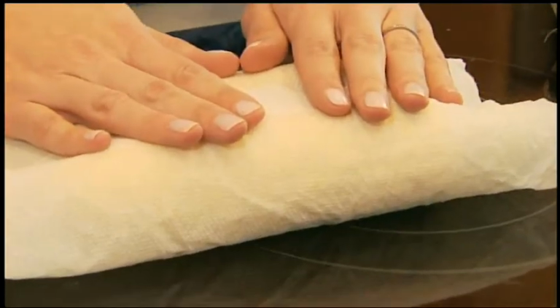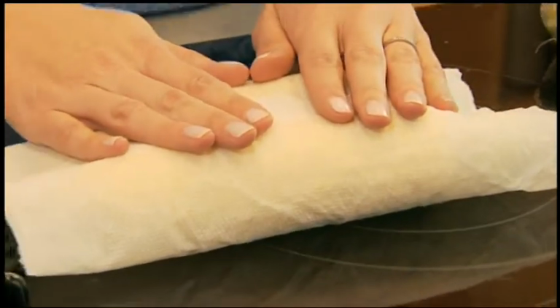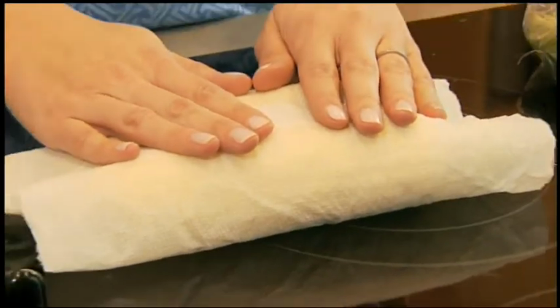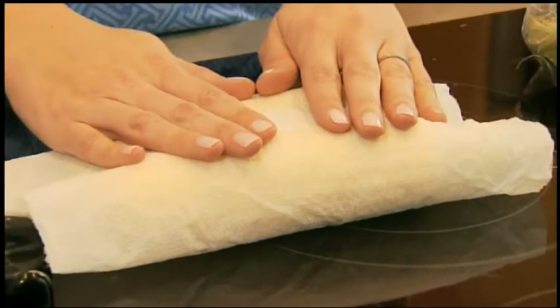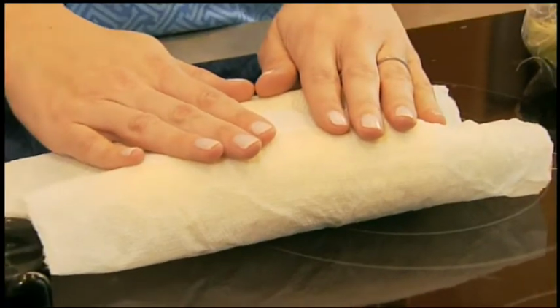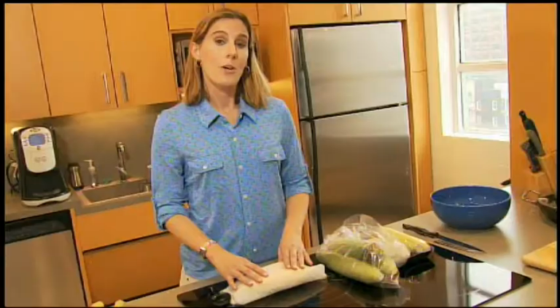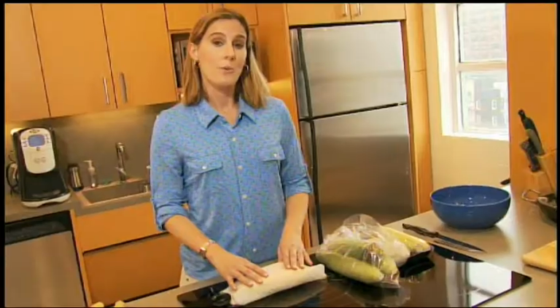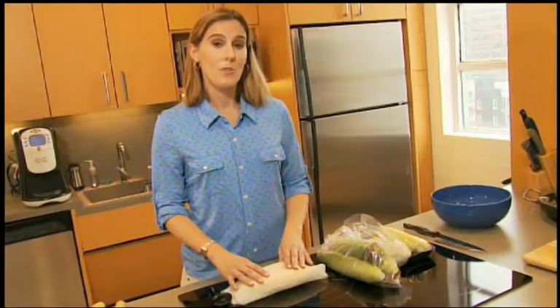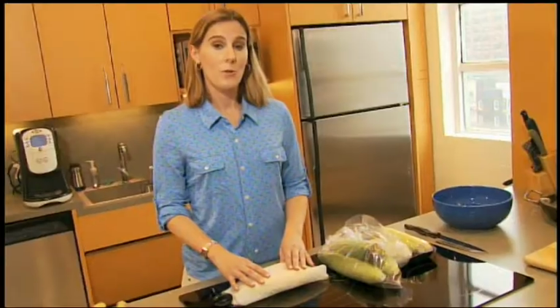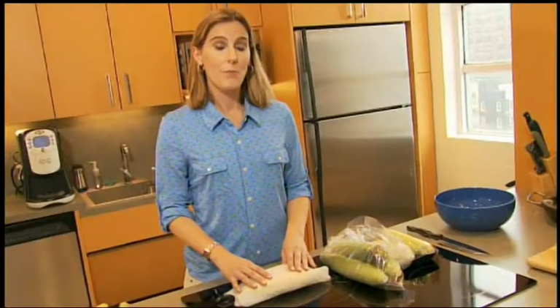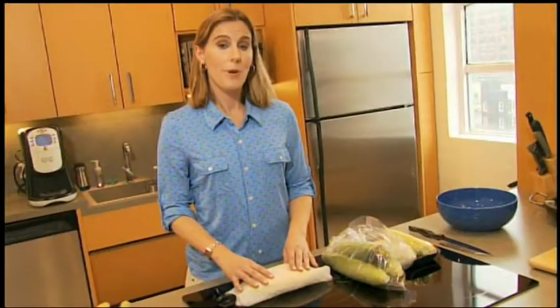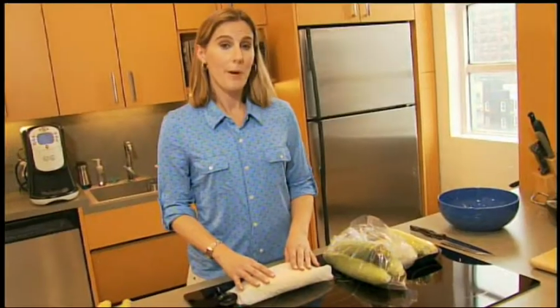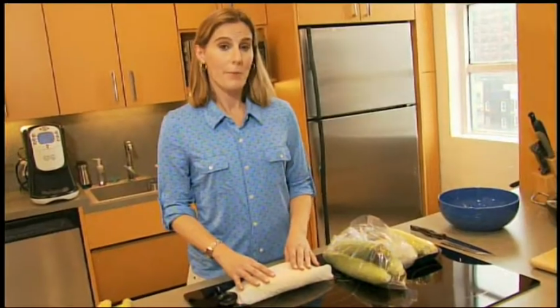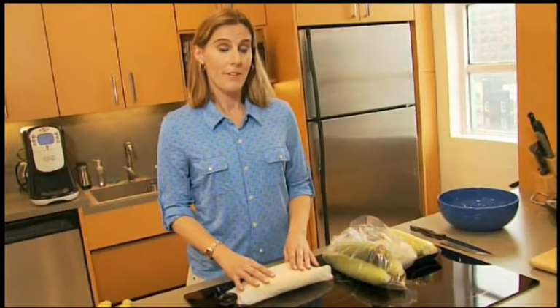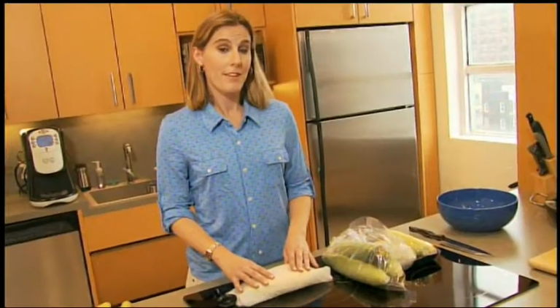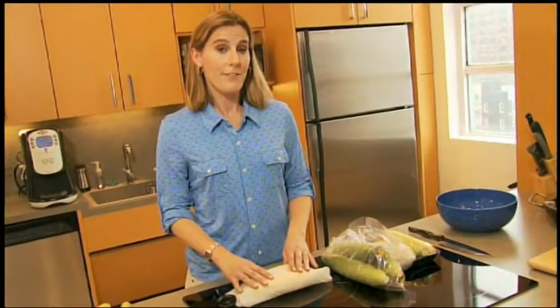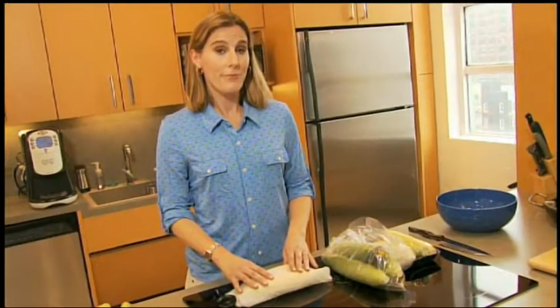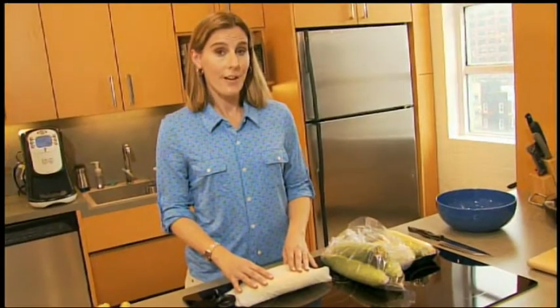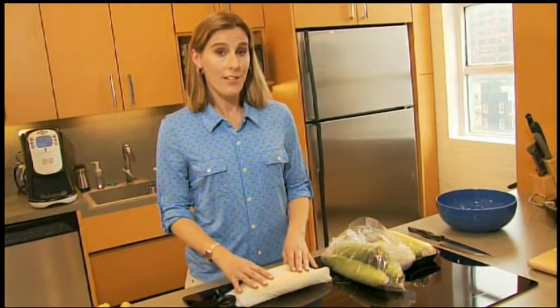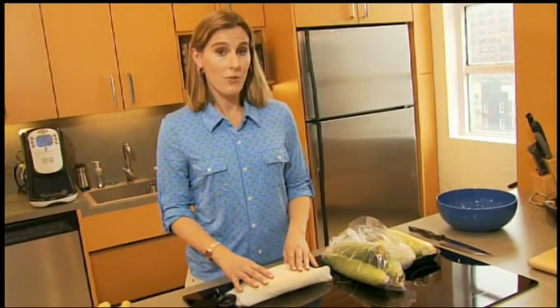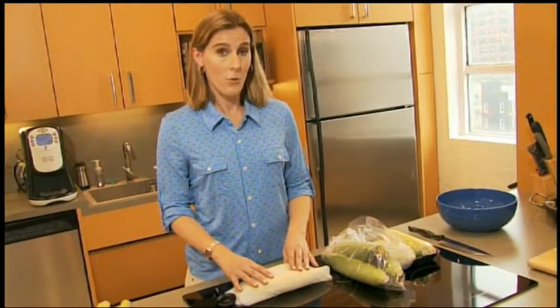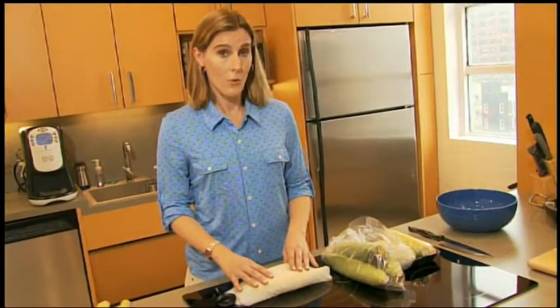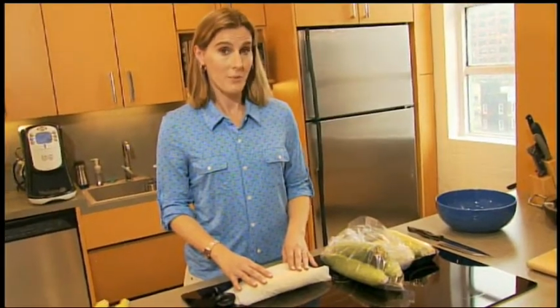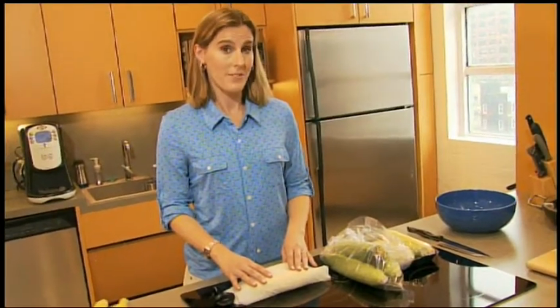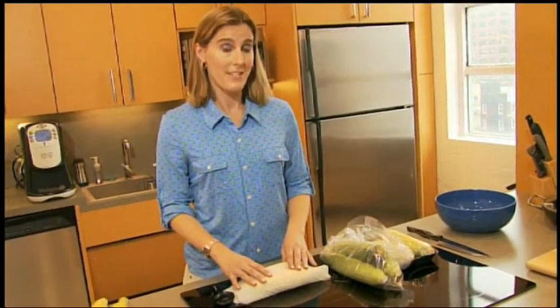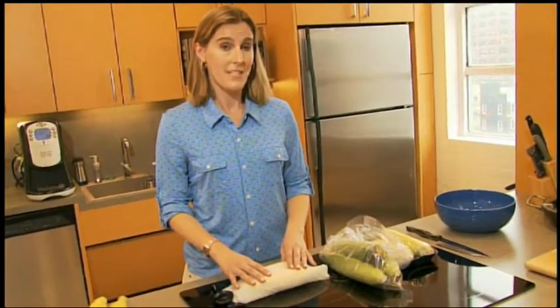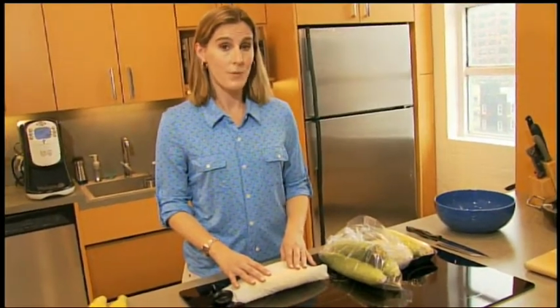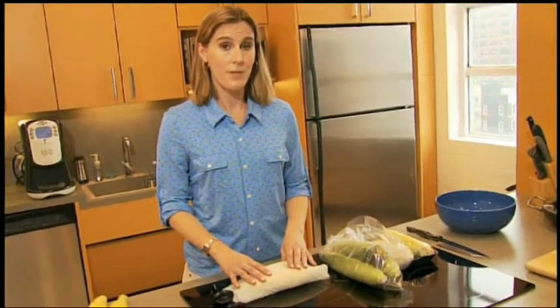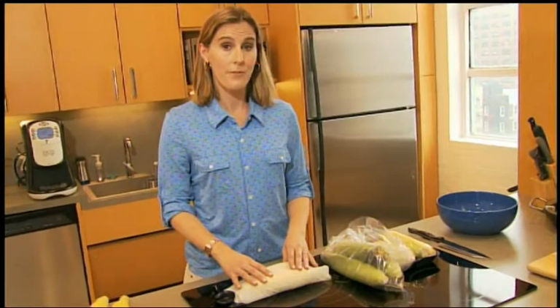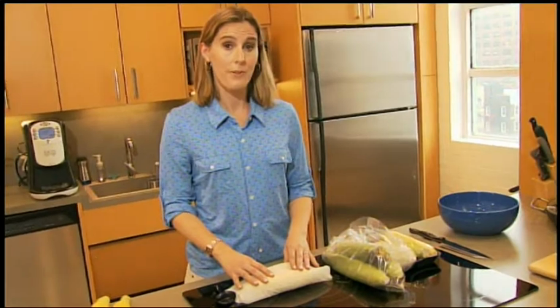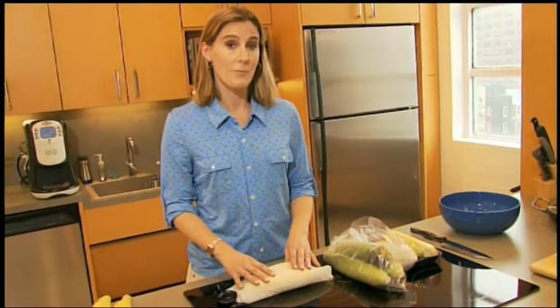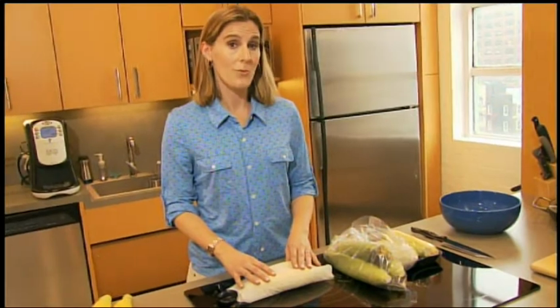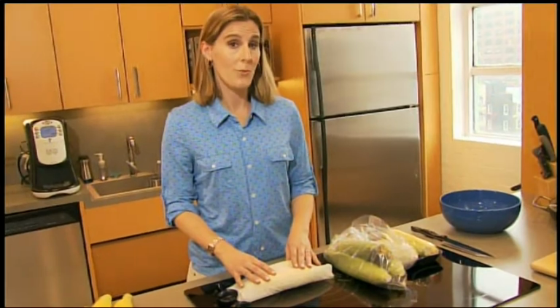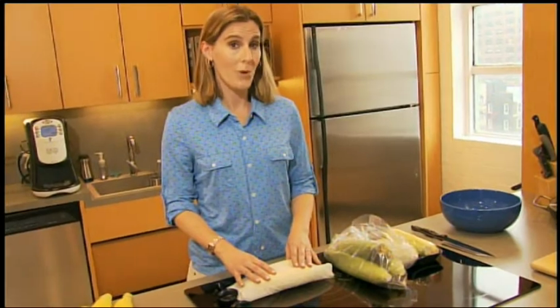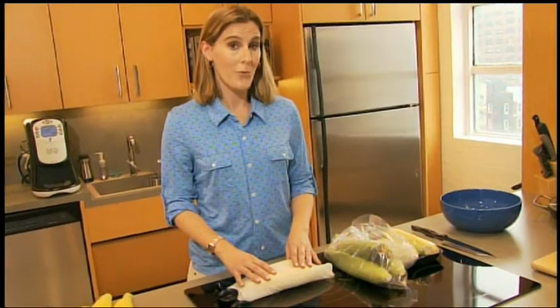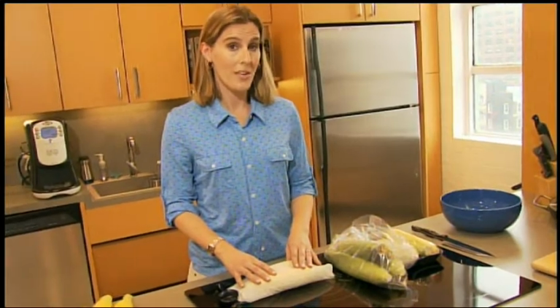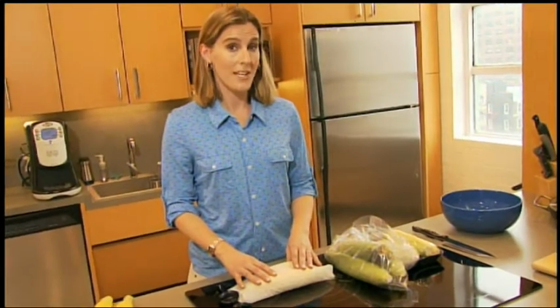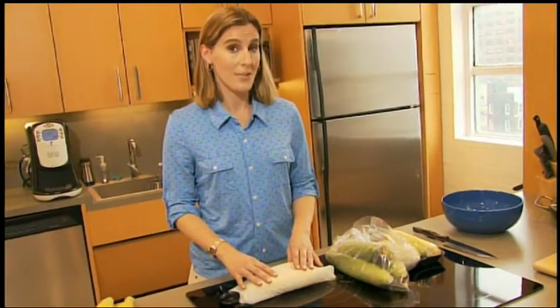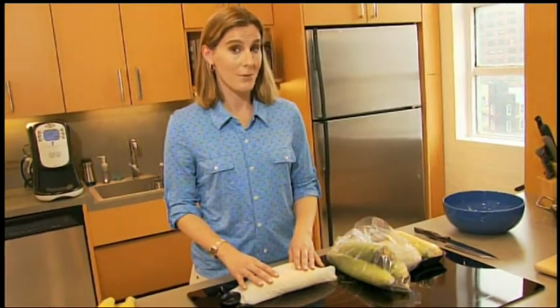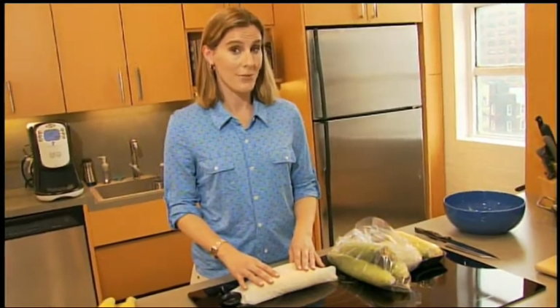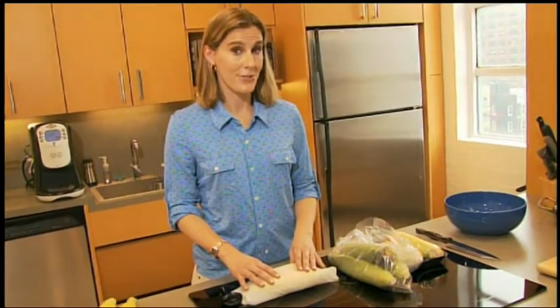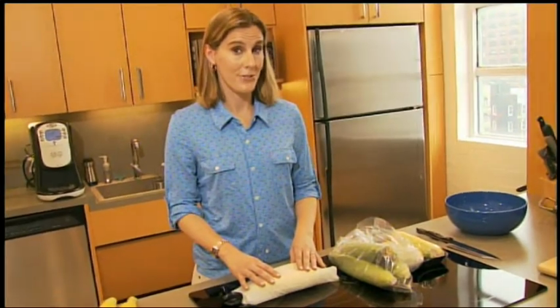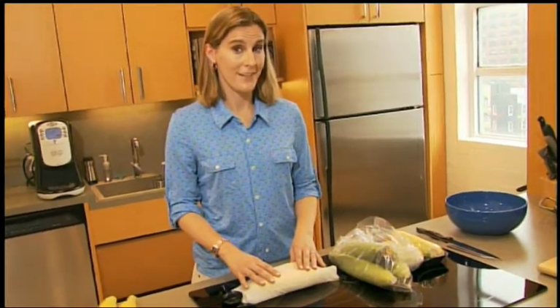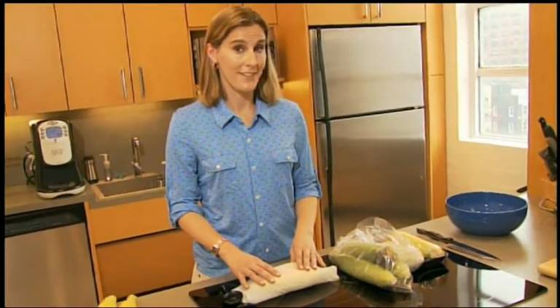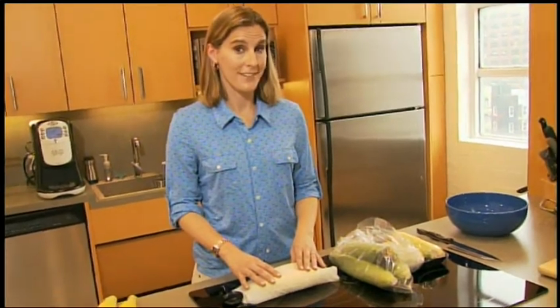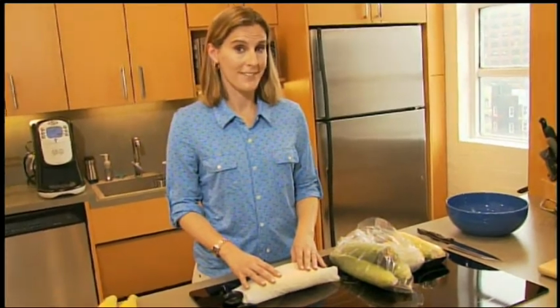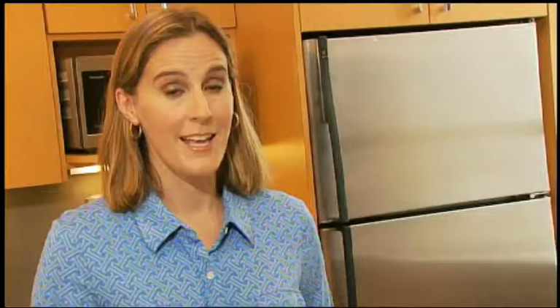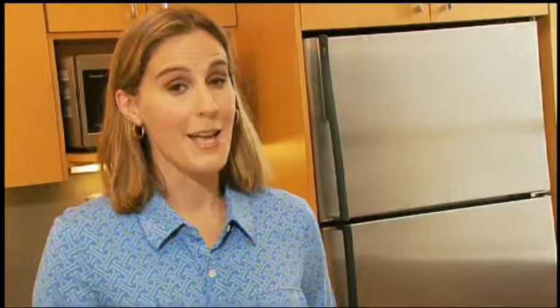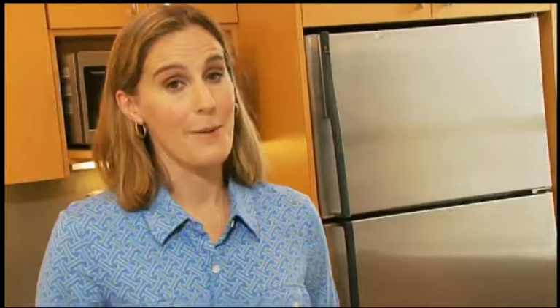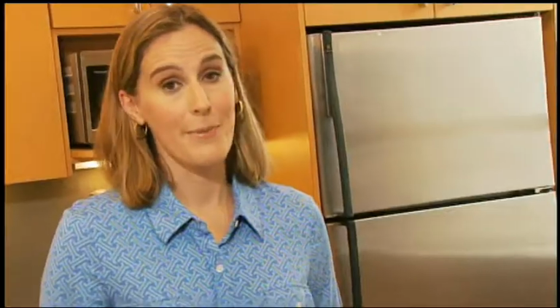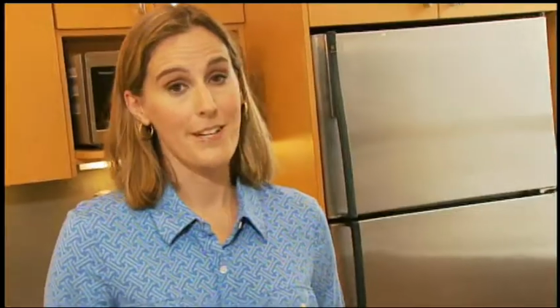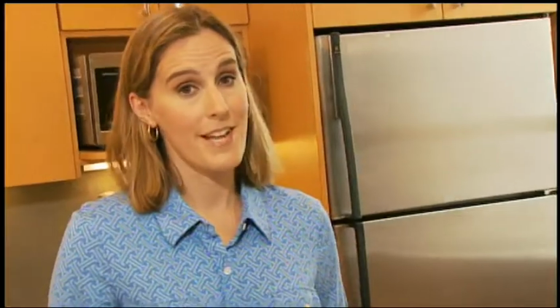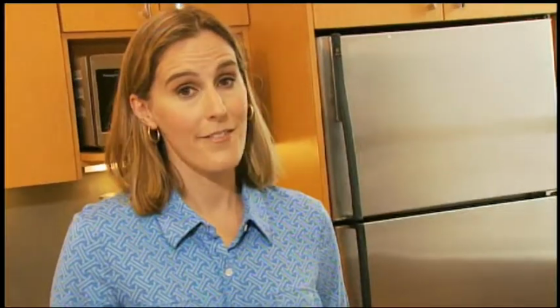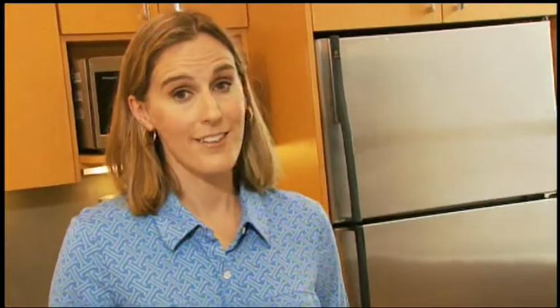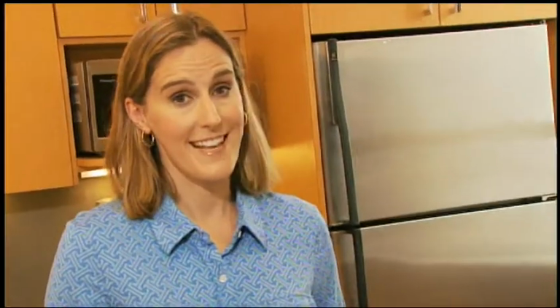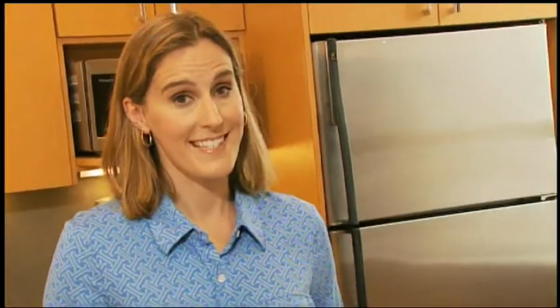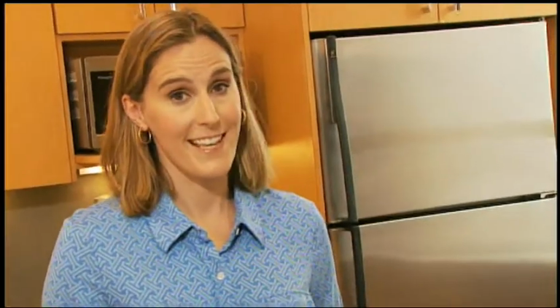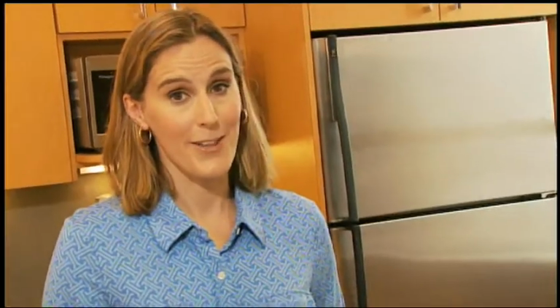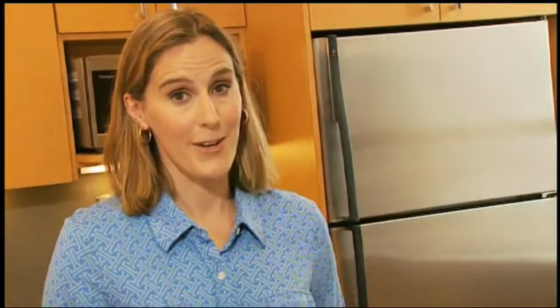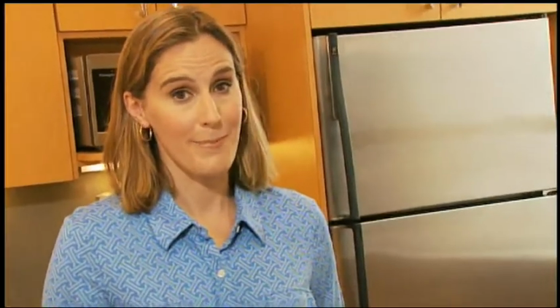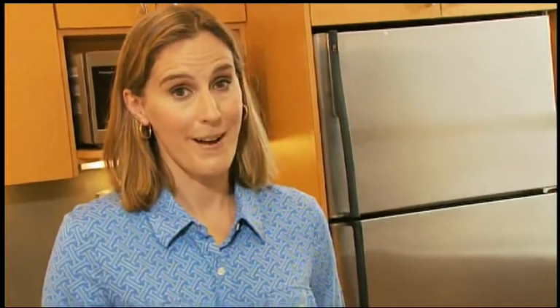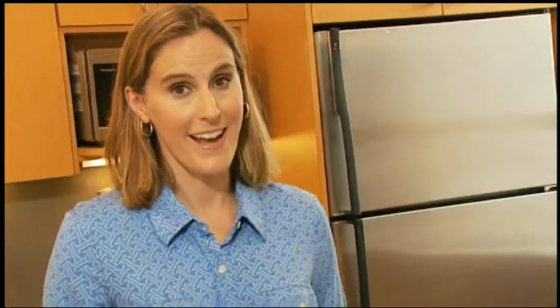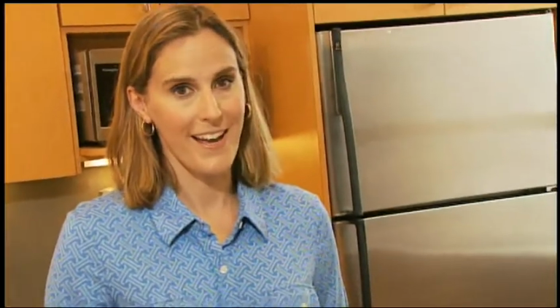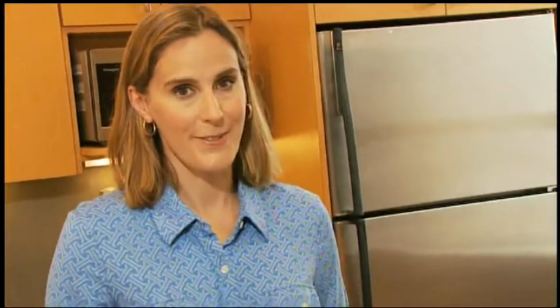When stored properly, fresh corn will stay sweet for up to one week in the refrigerator. But it never lasts that long in my house.